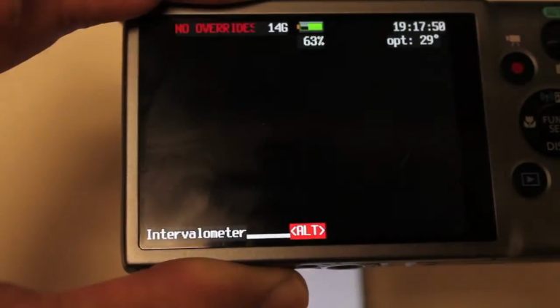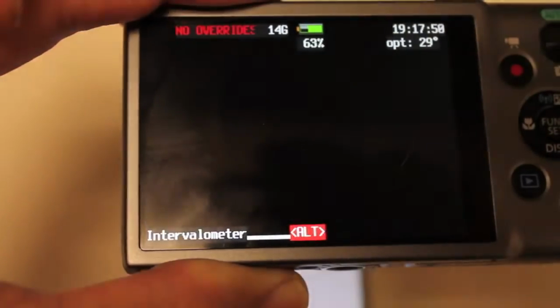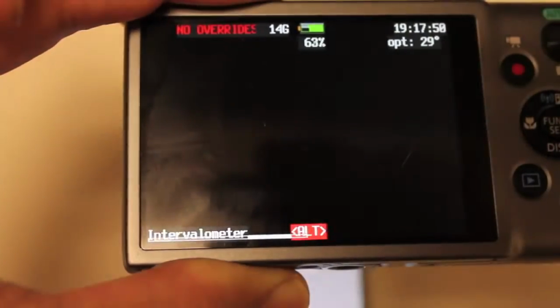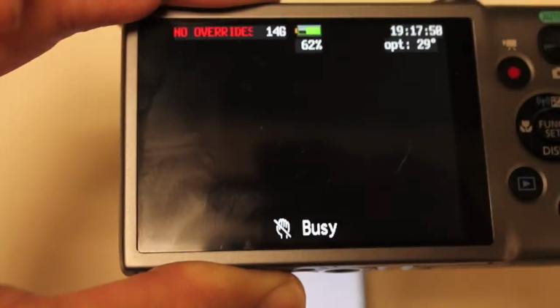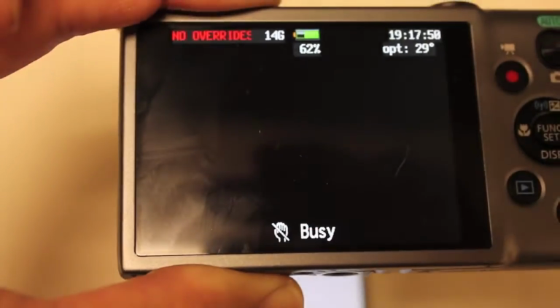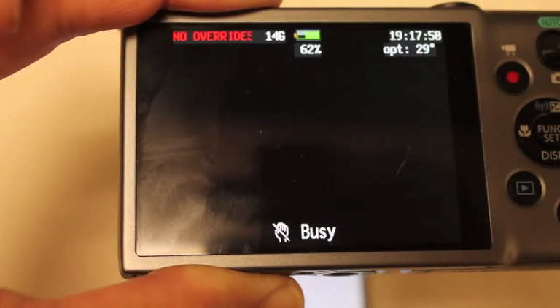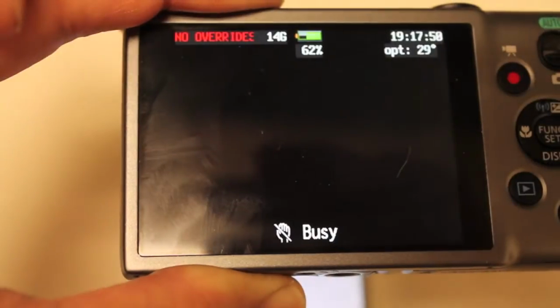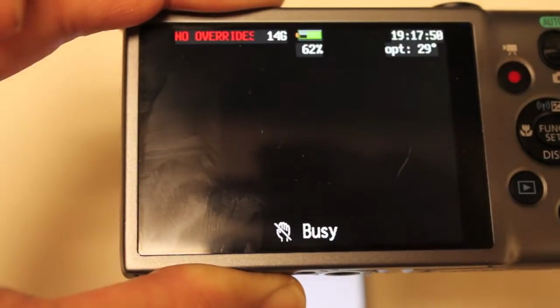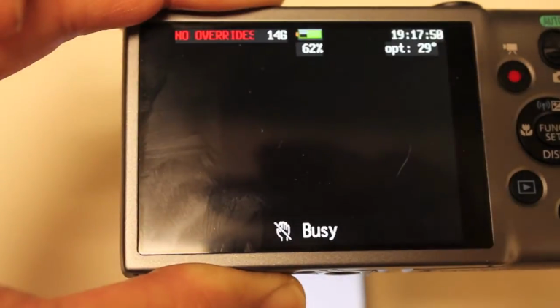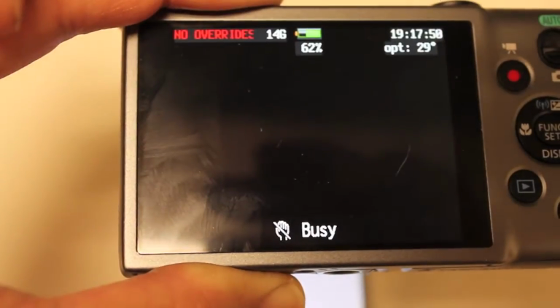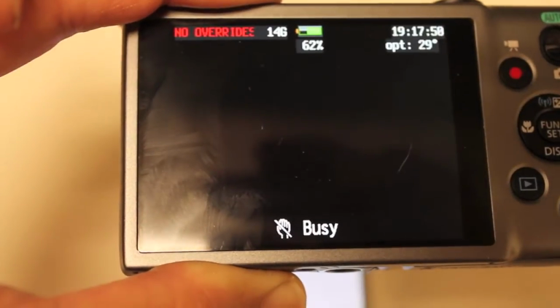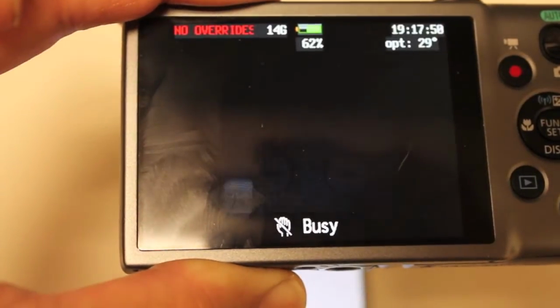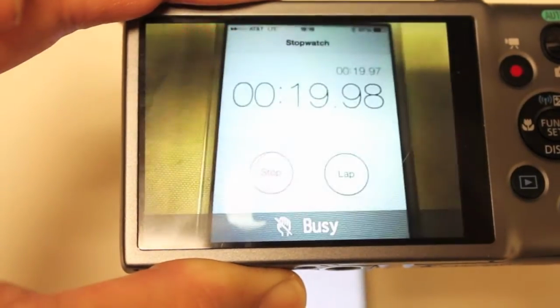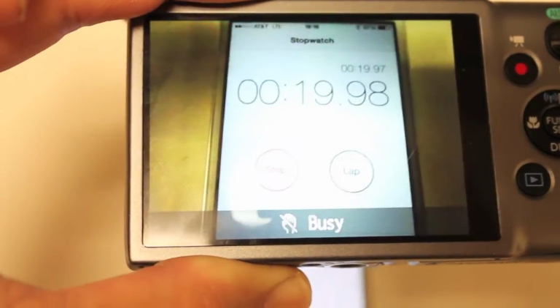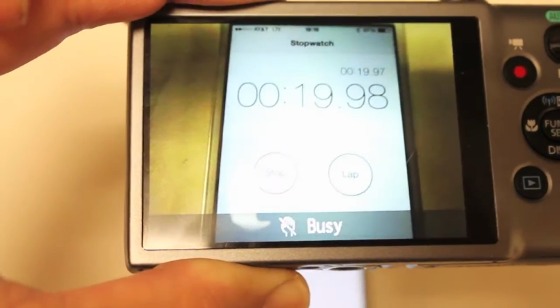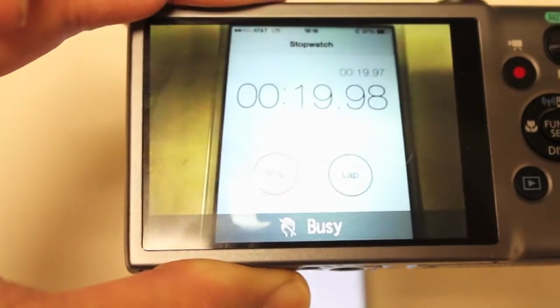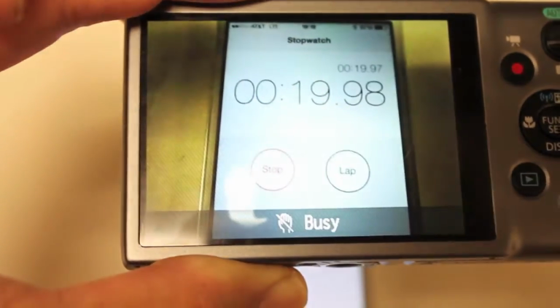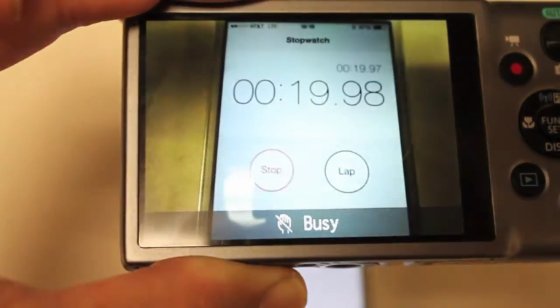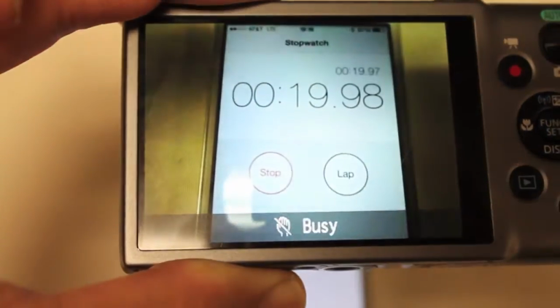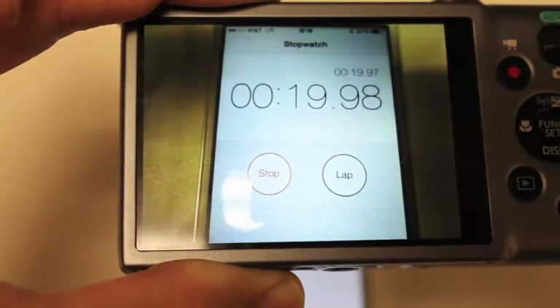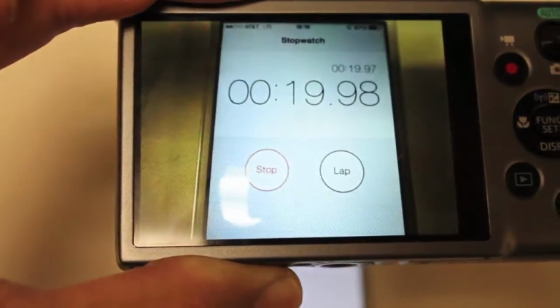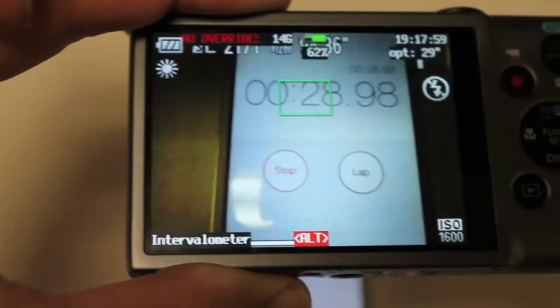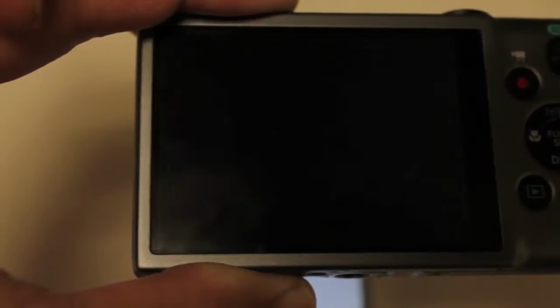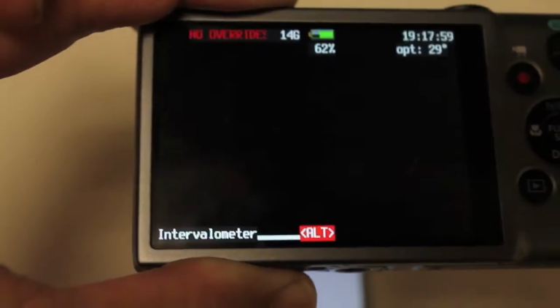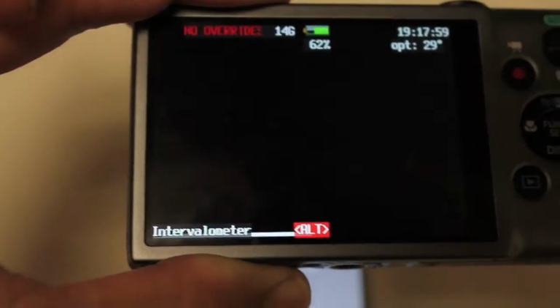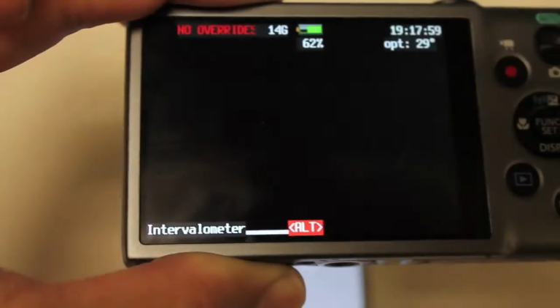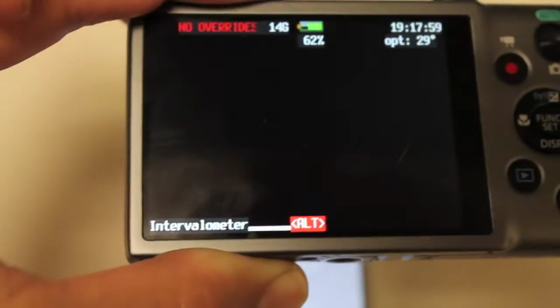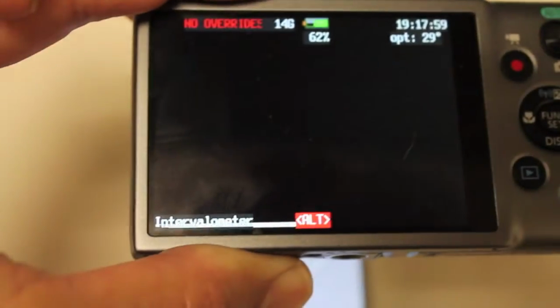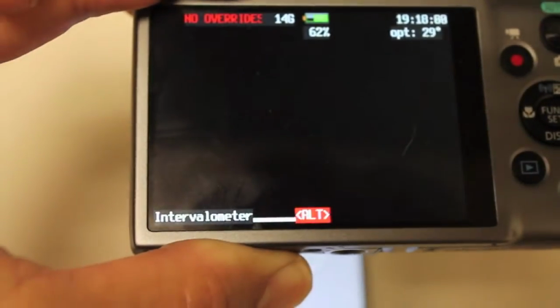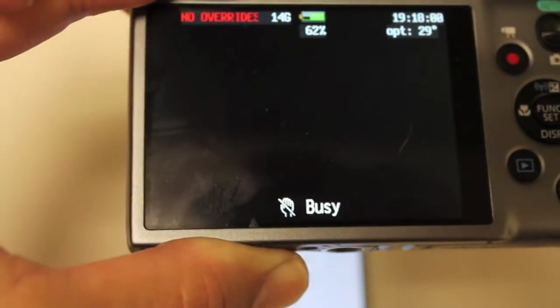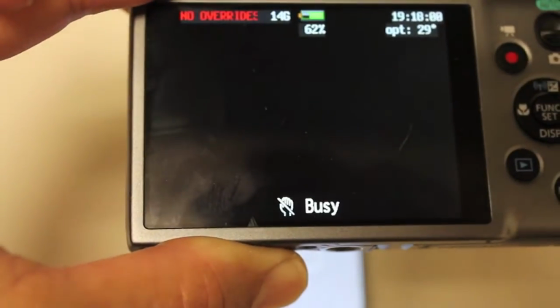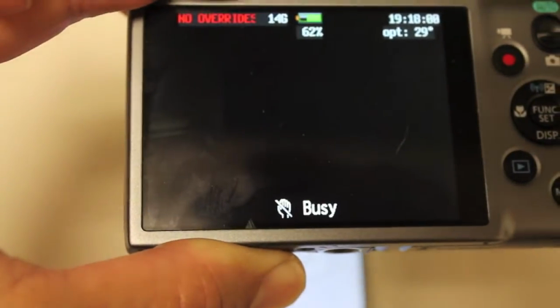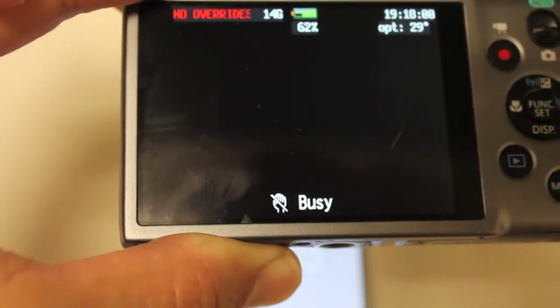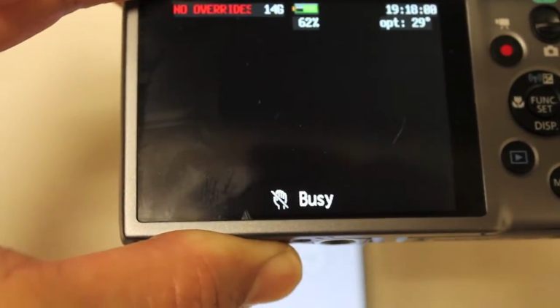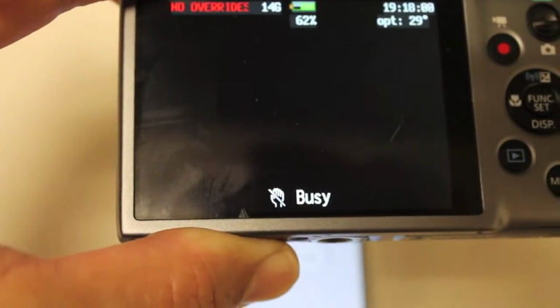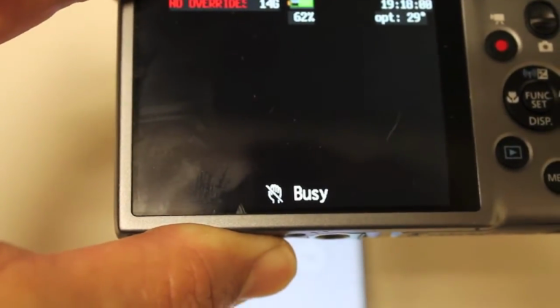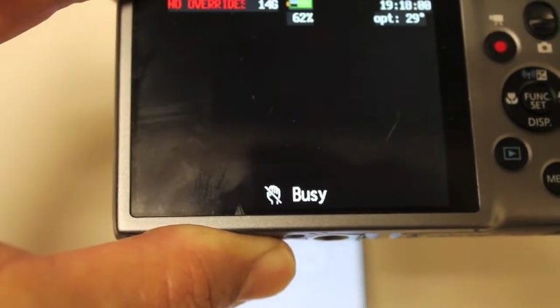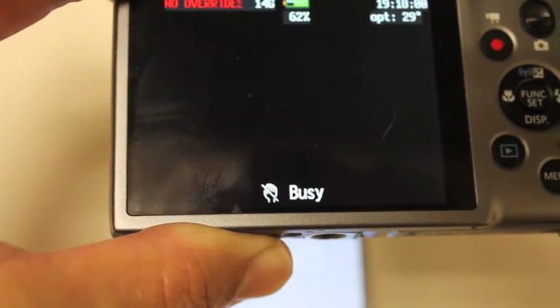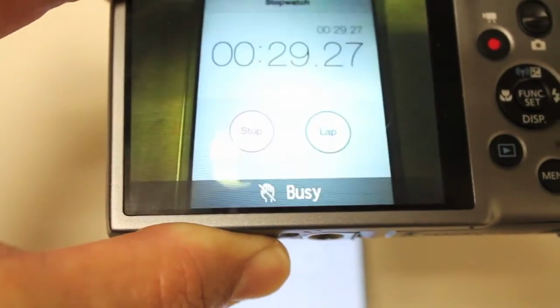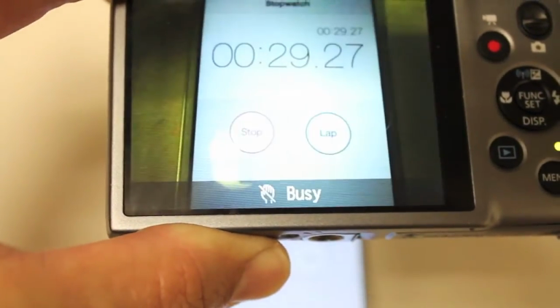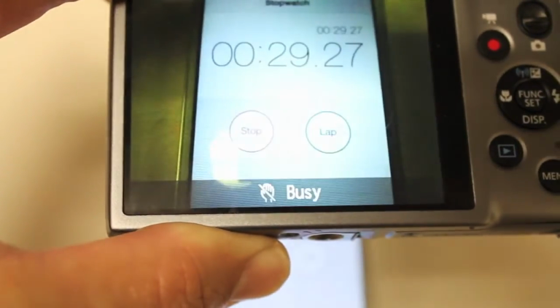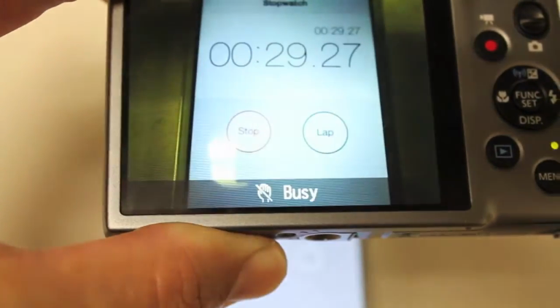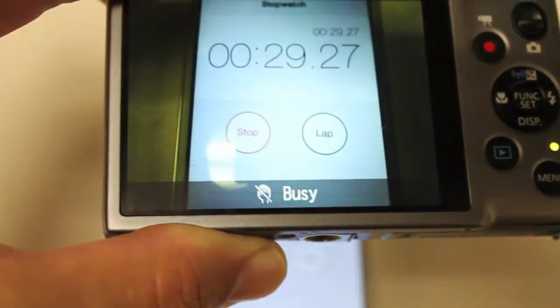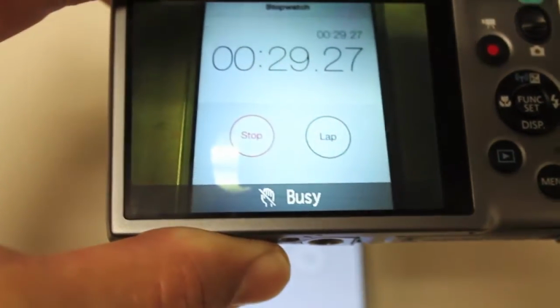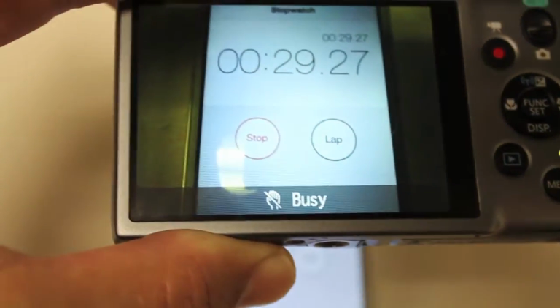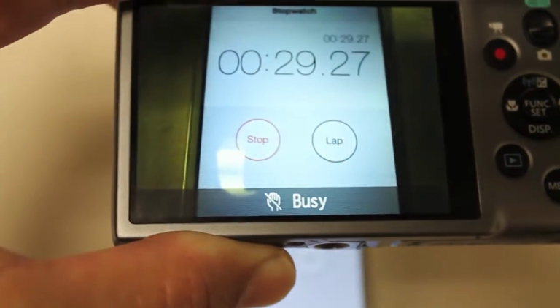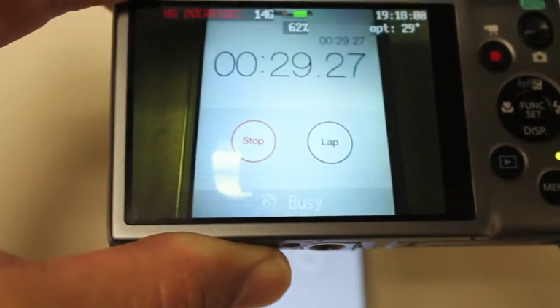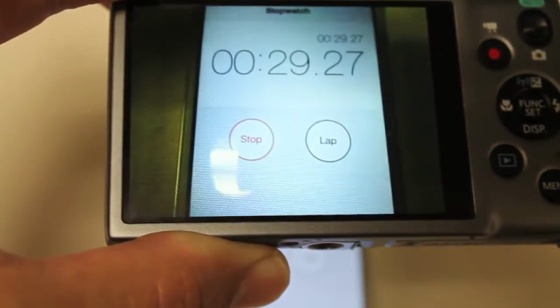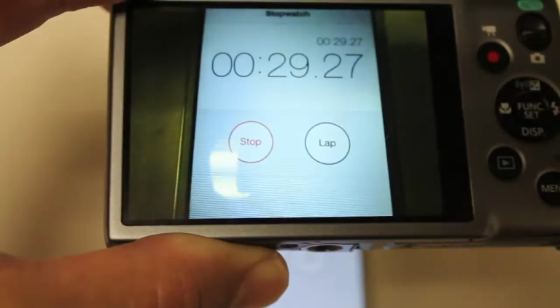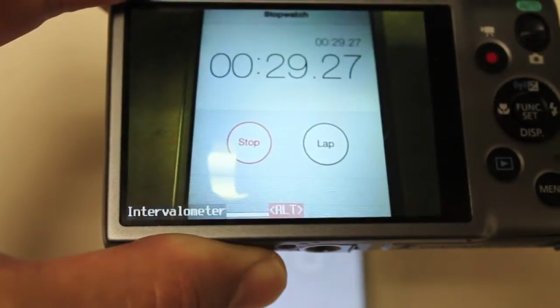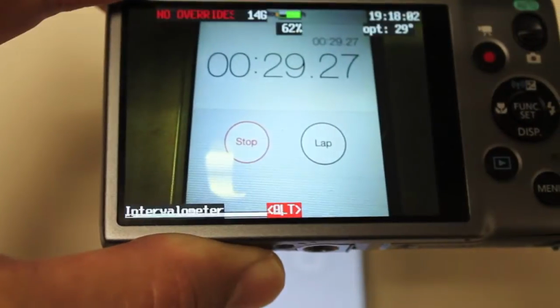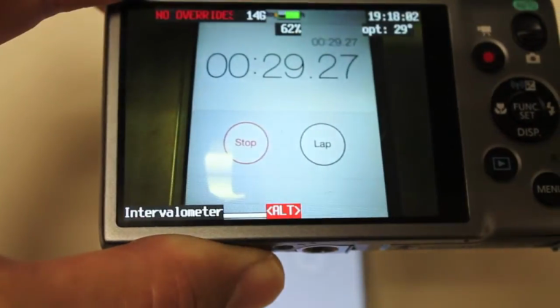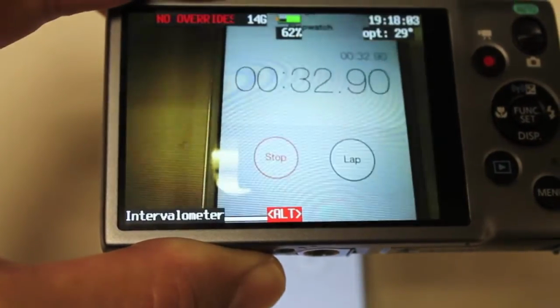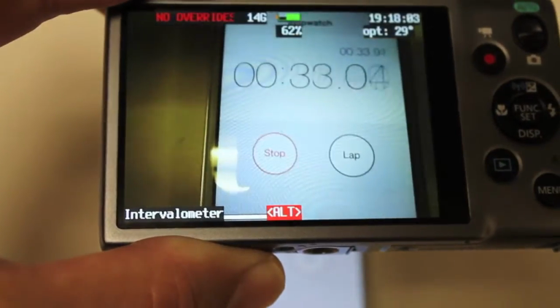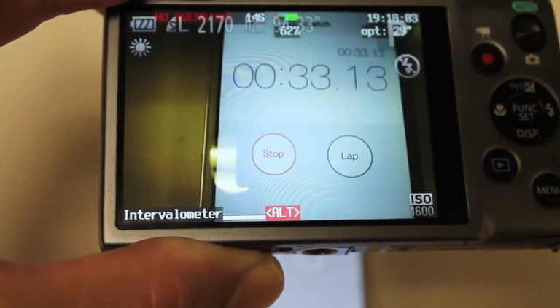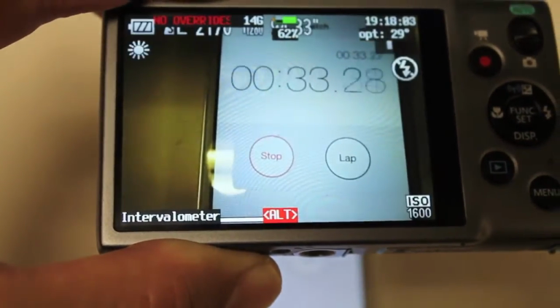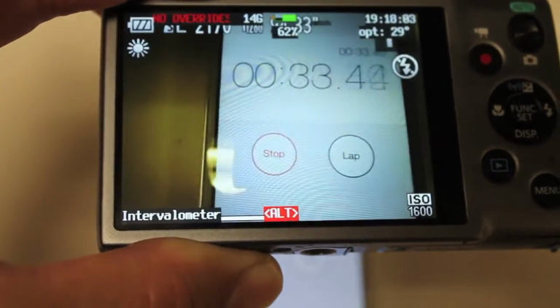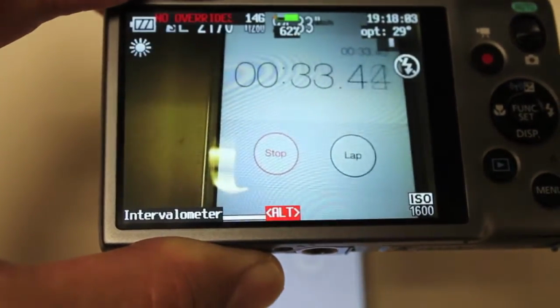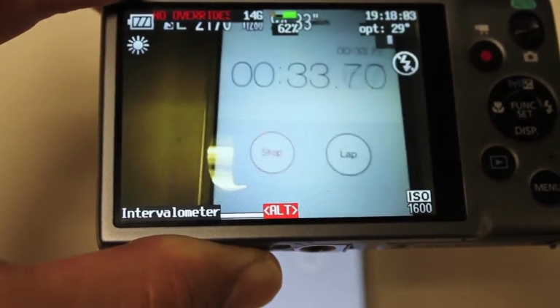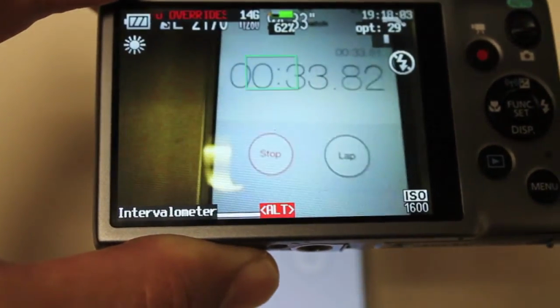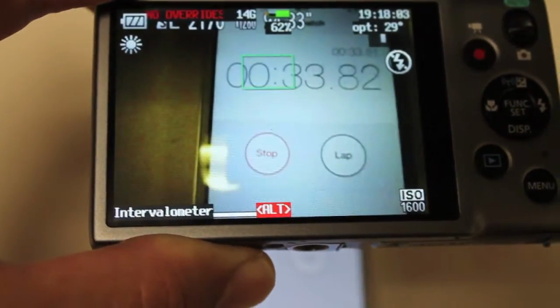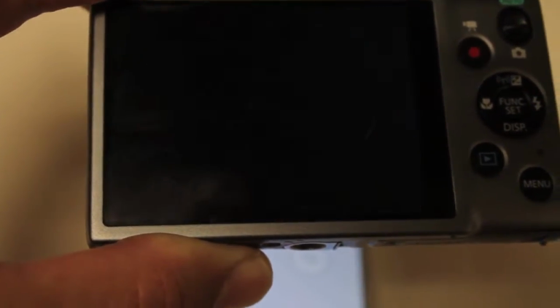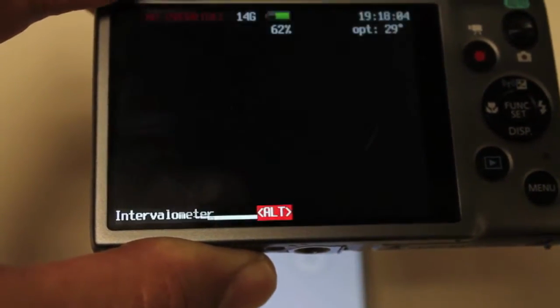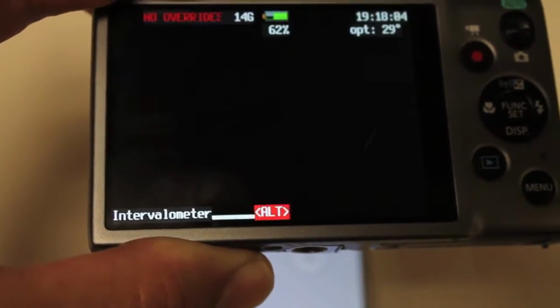It should be on a two-second interval. This camera is a little bit slow so there's a bit of a delay when it takes the photo.